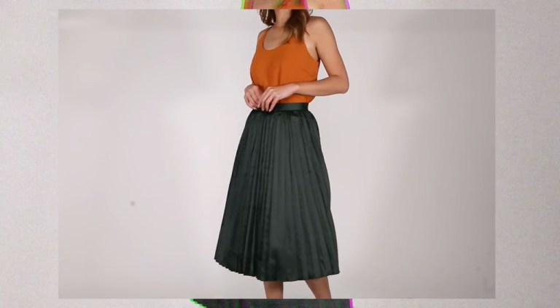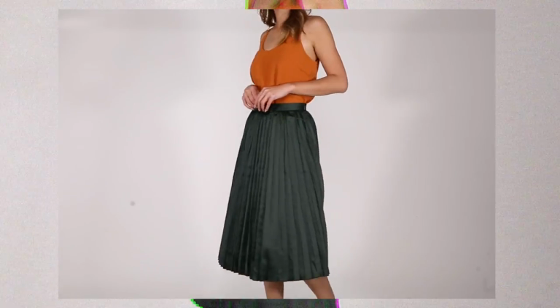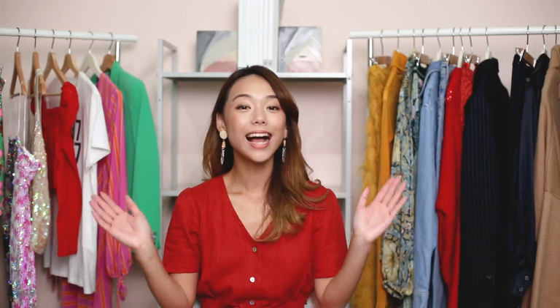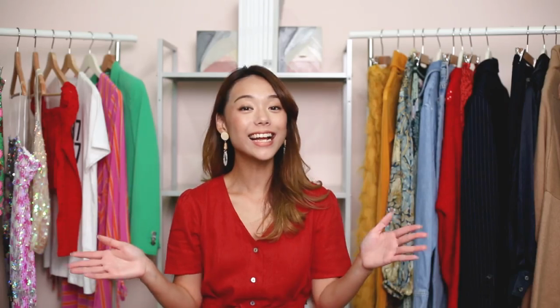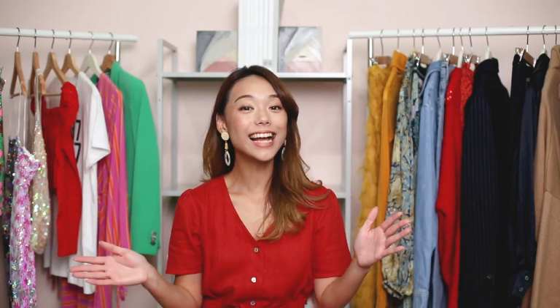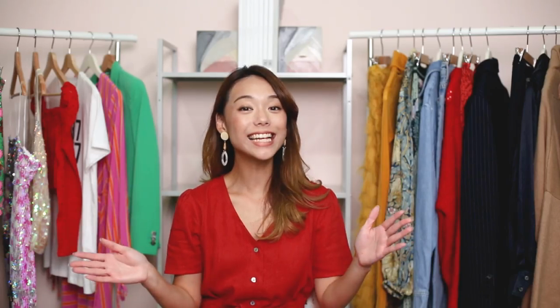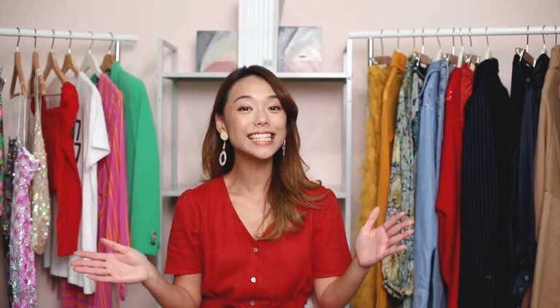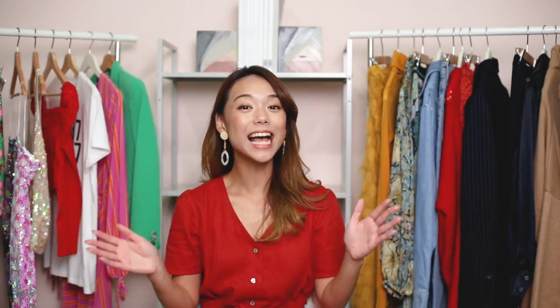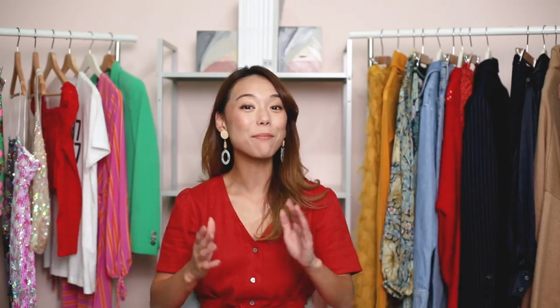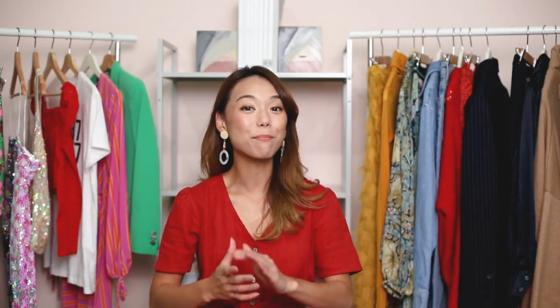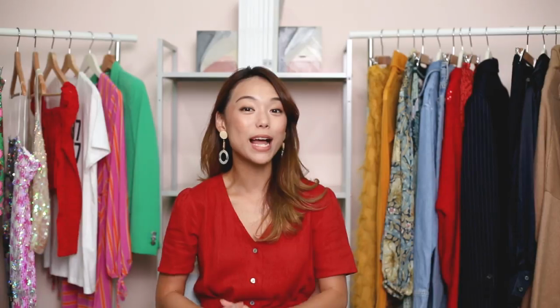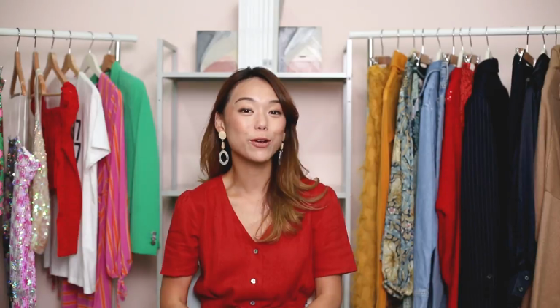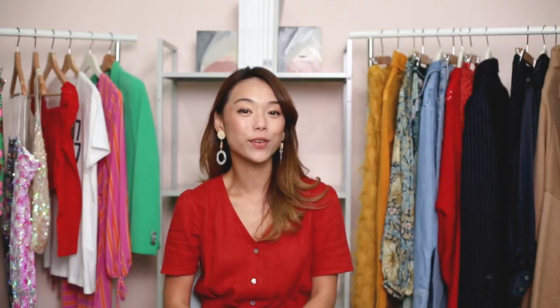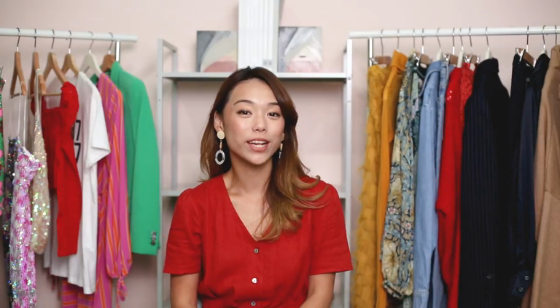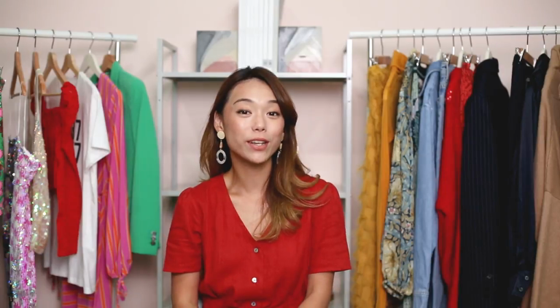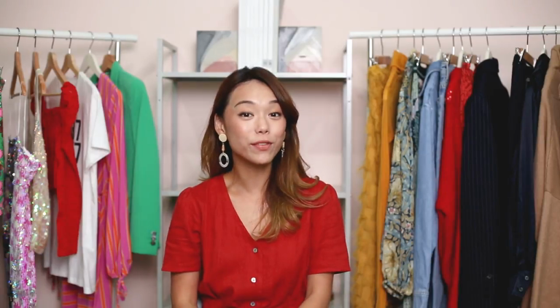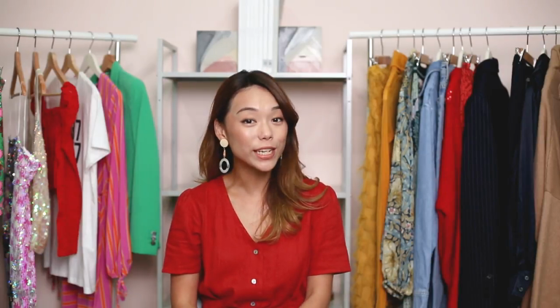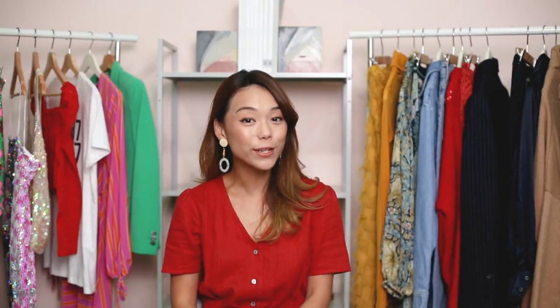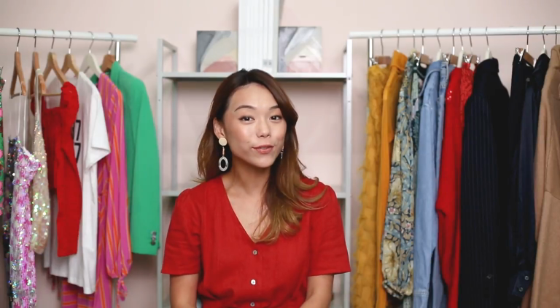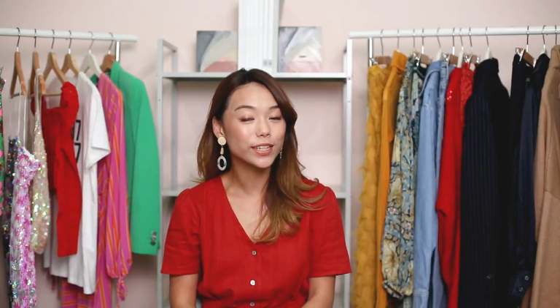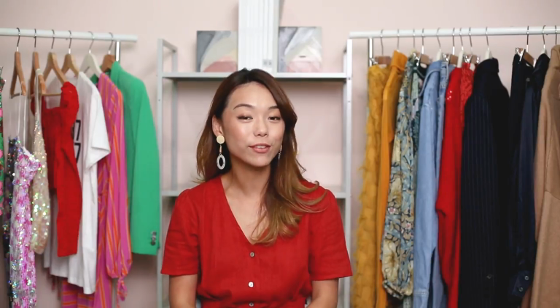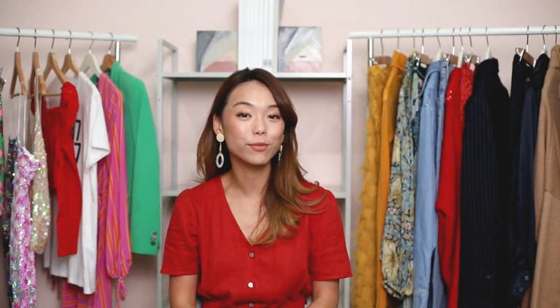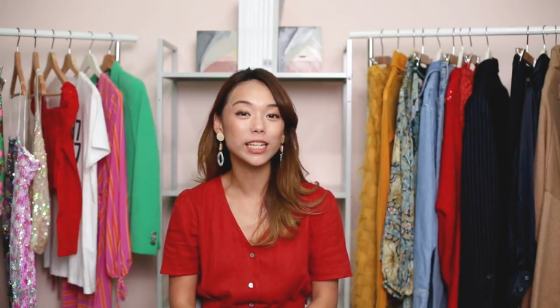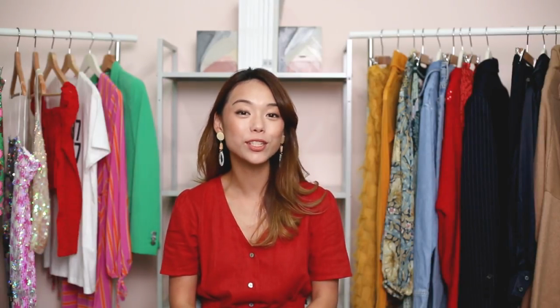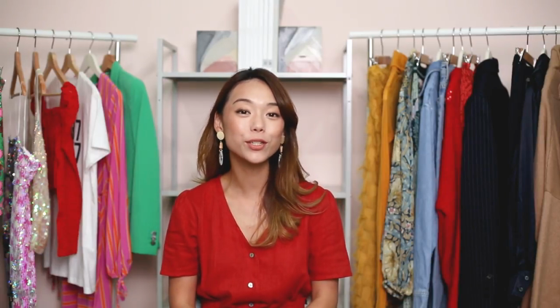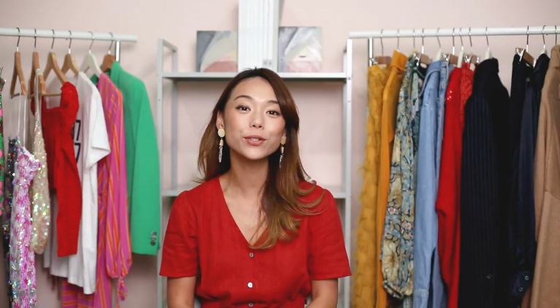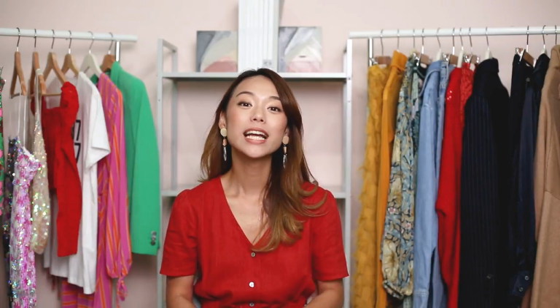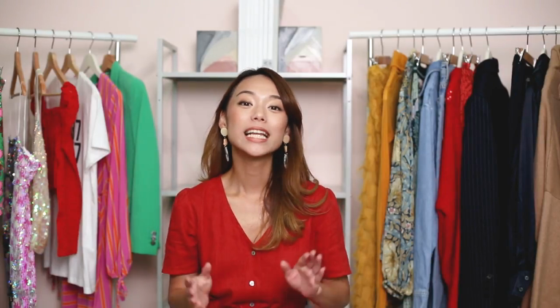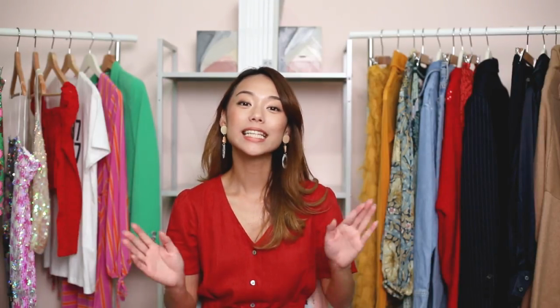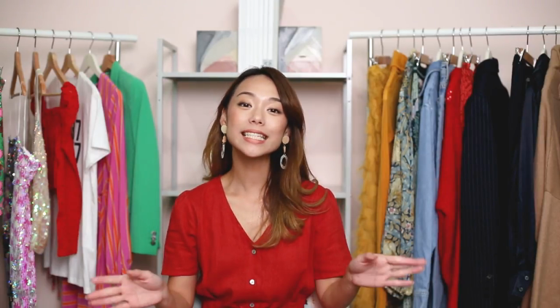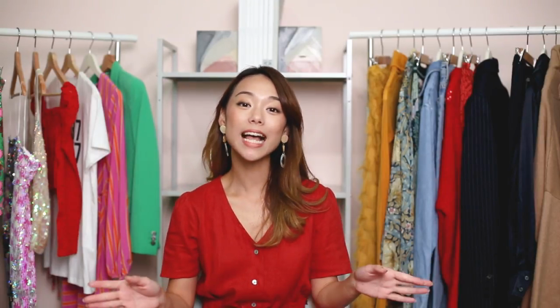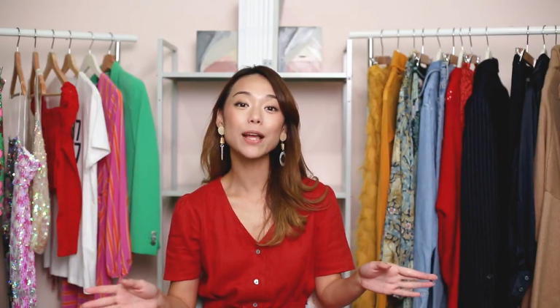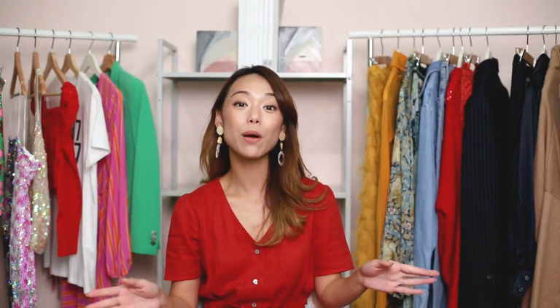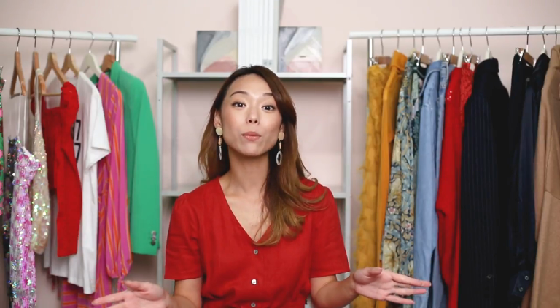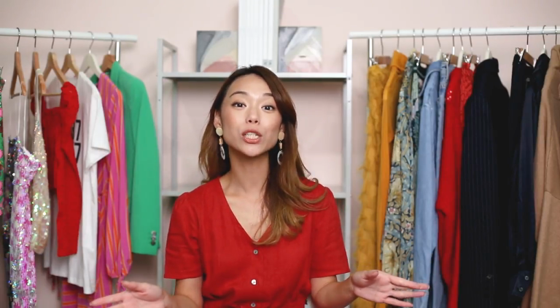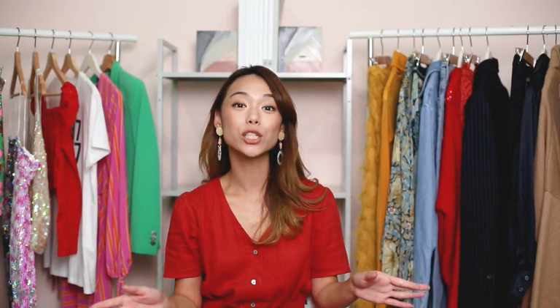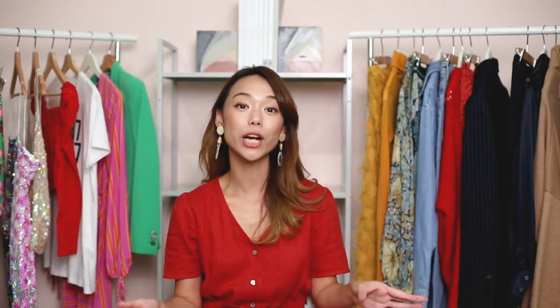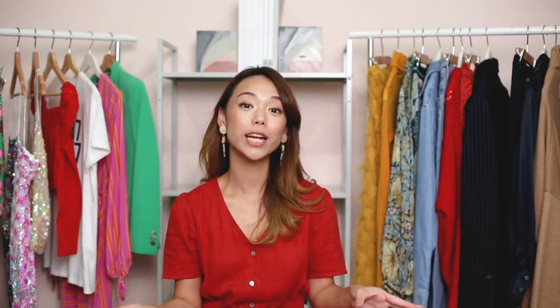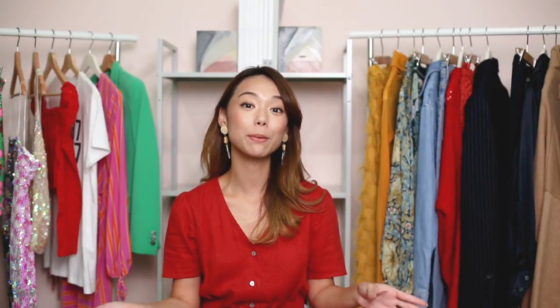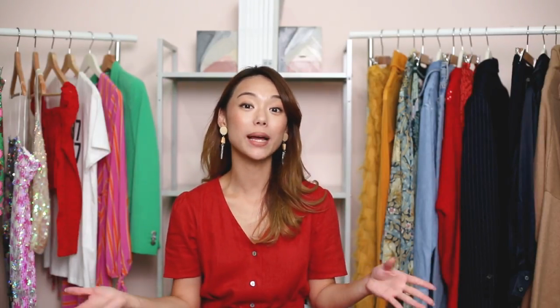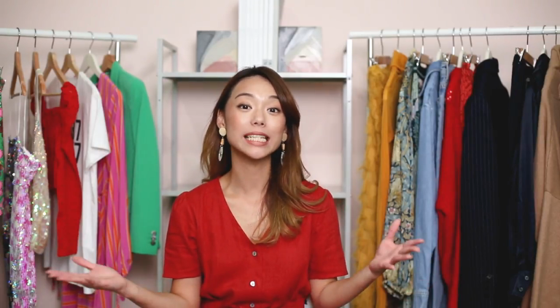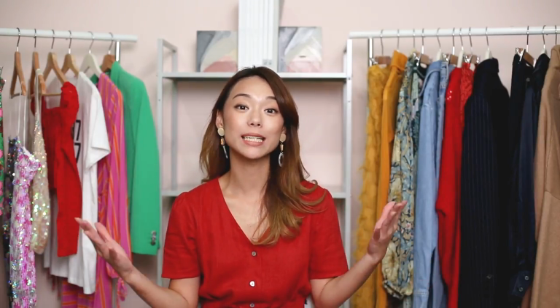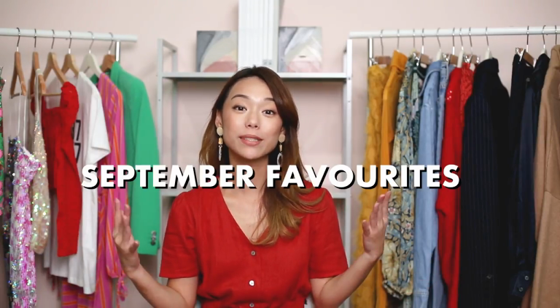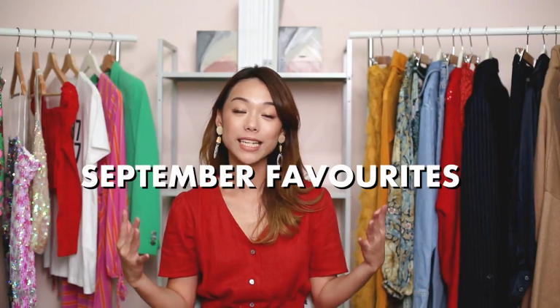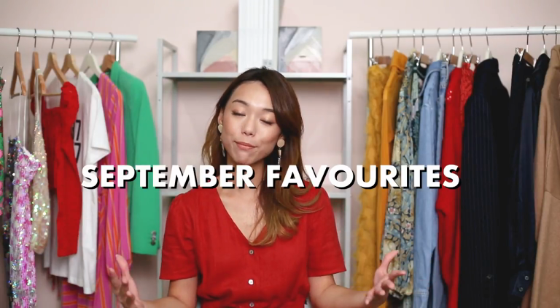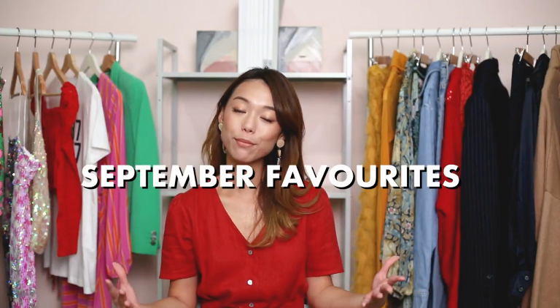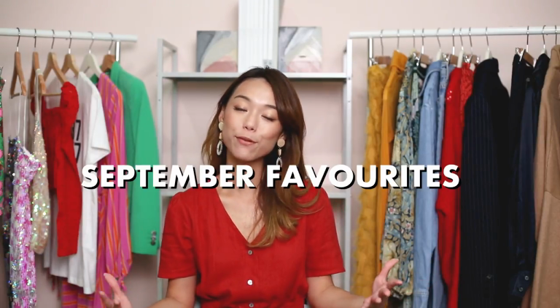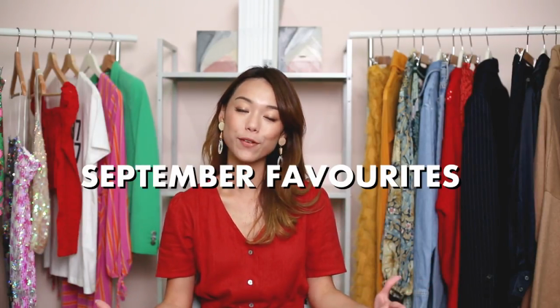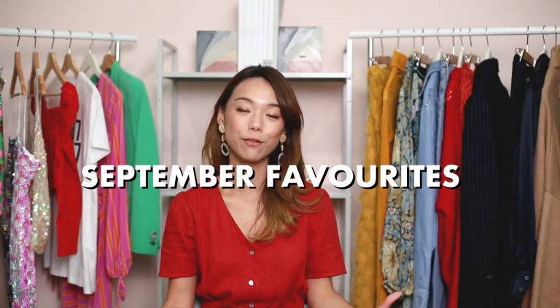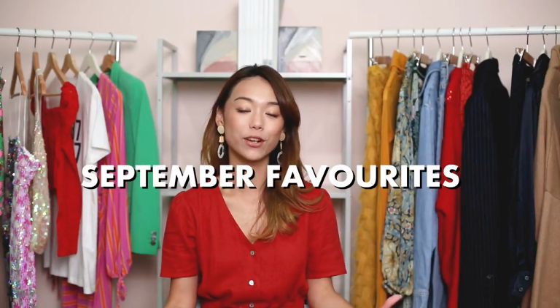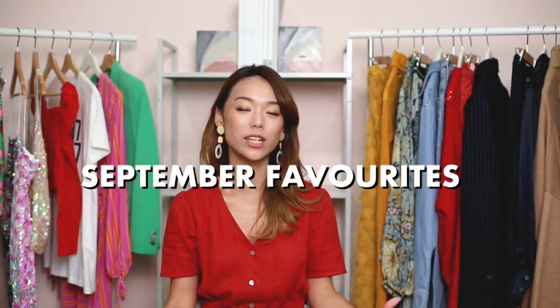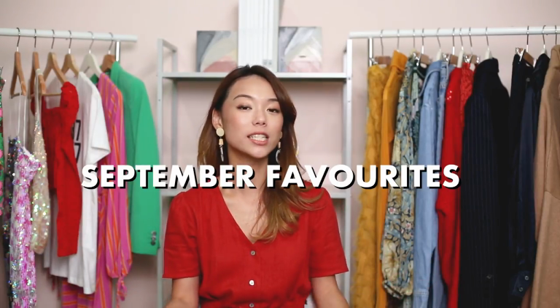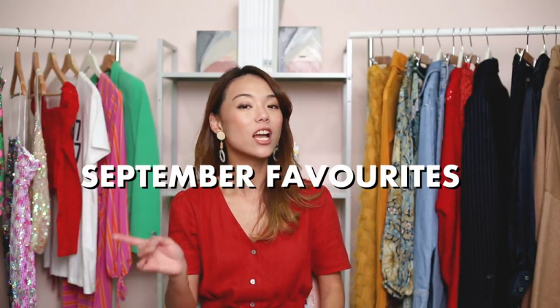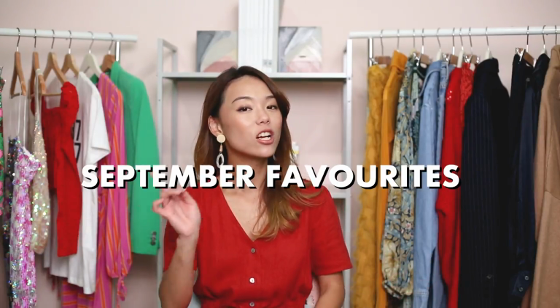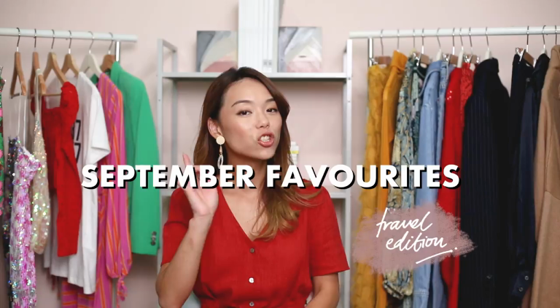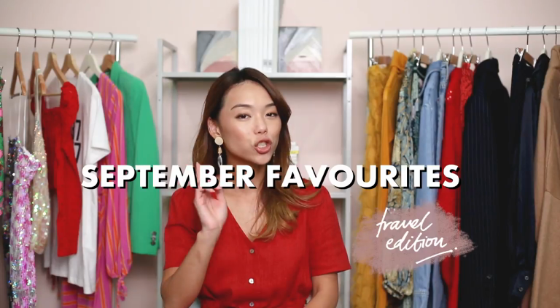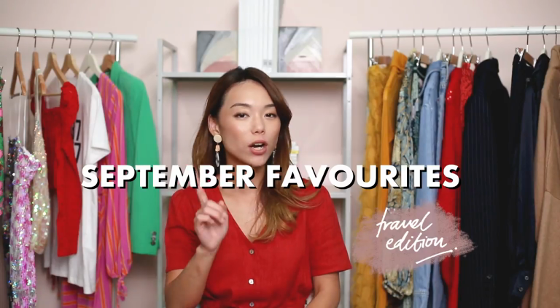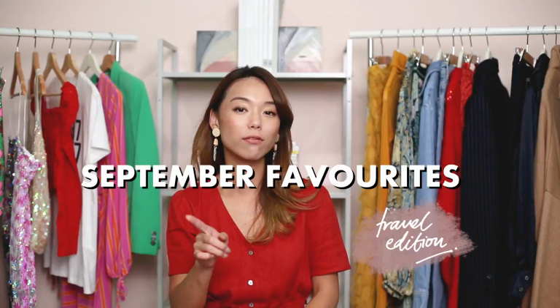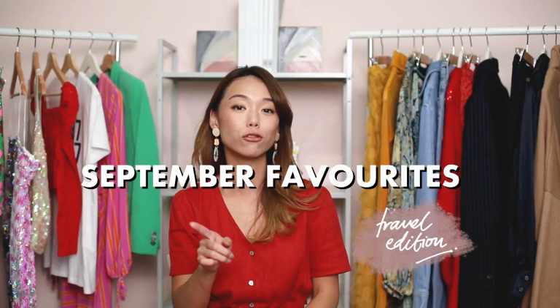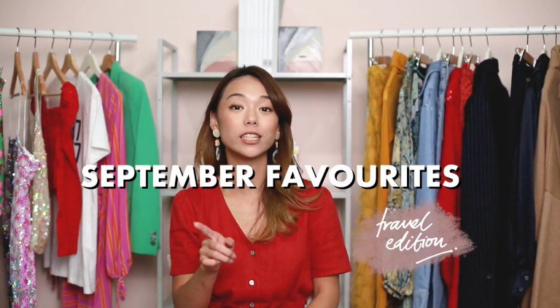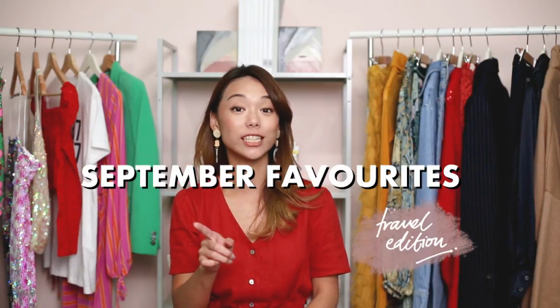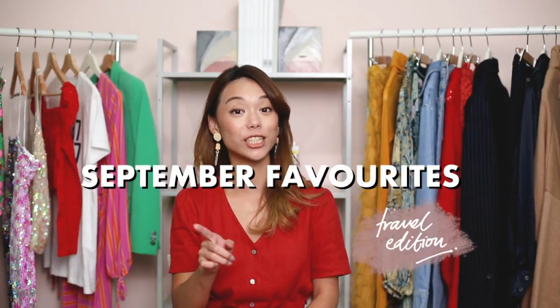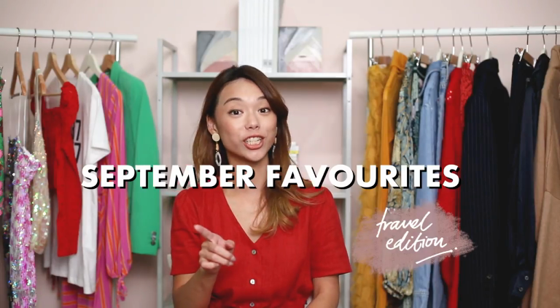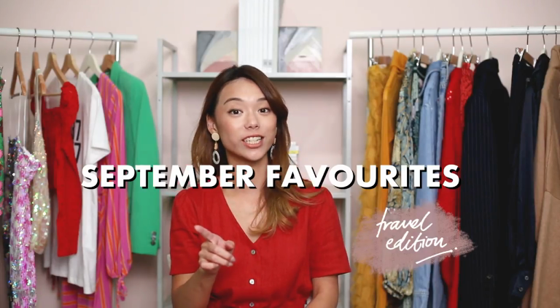Hi guys, I'm back with another video for Love Bonito. This time I'll be sharing my September favourites, travel edition.